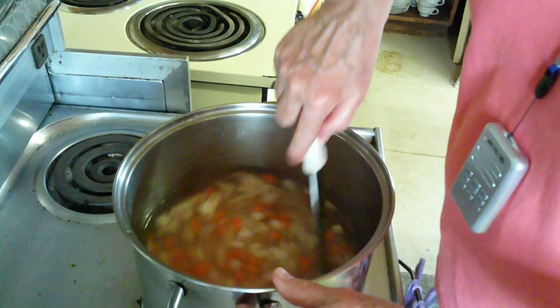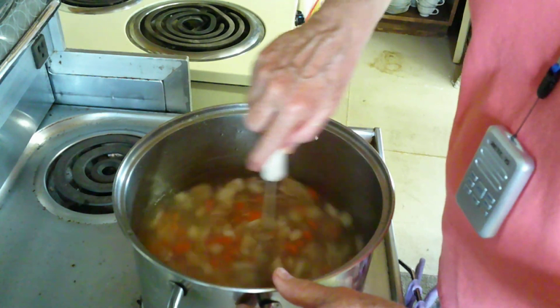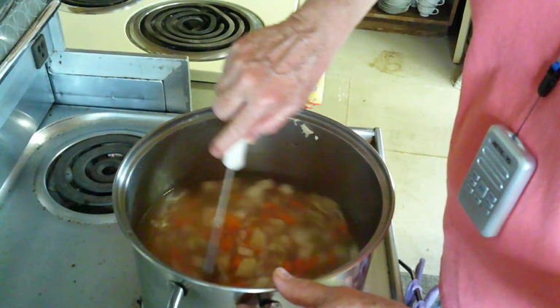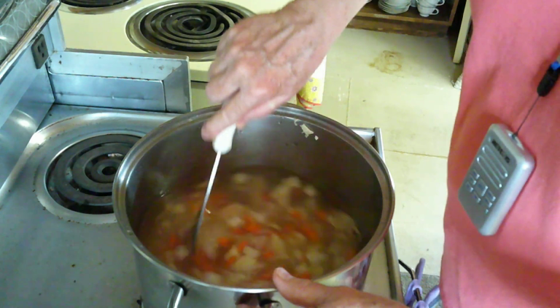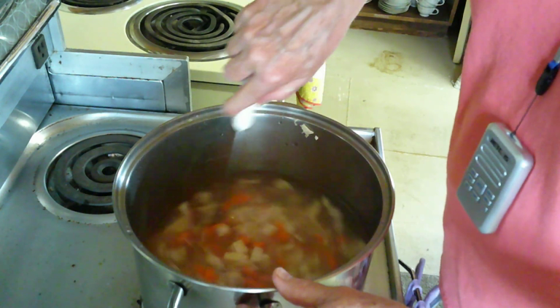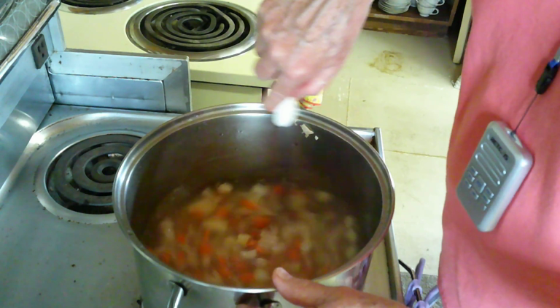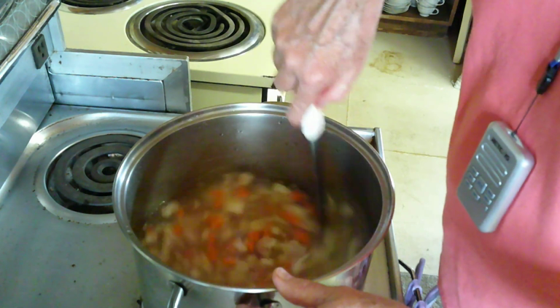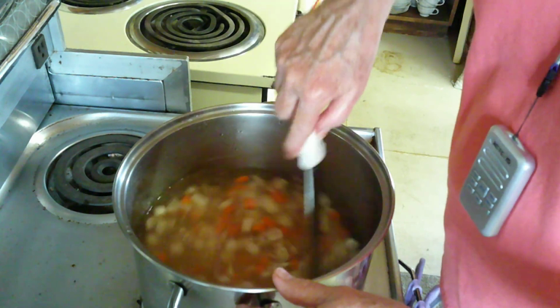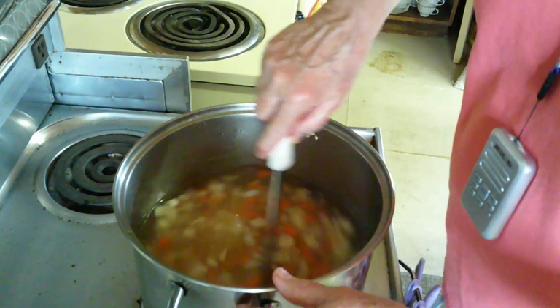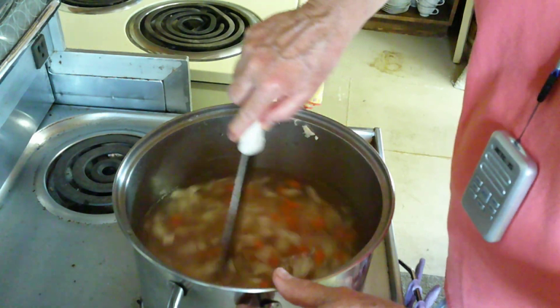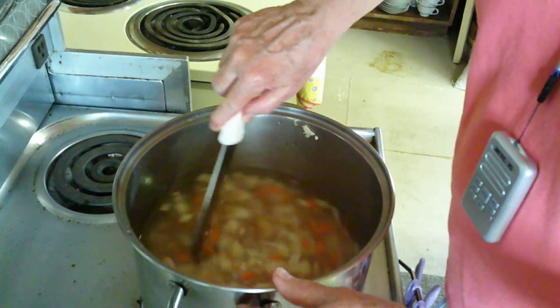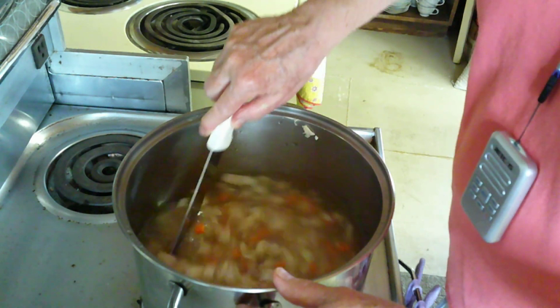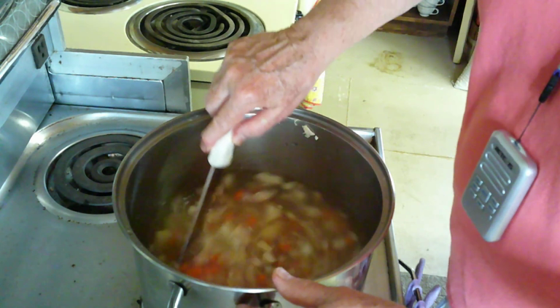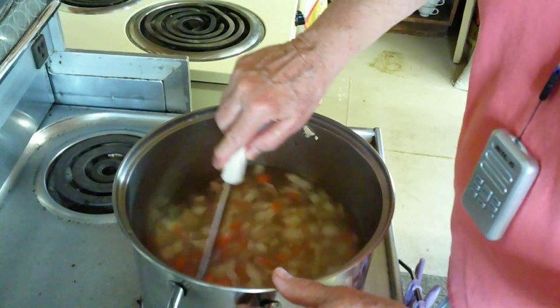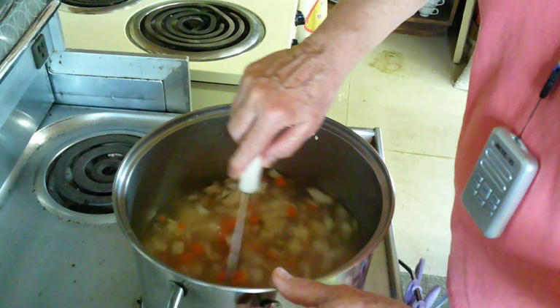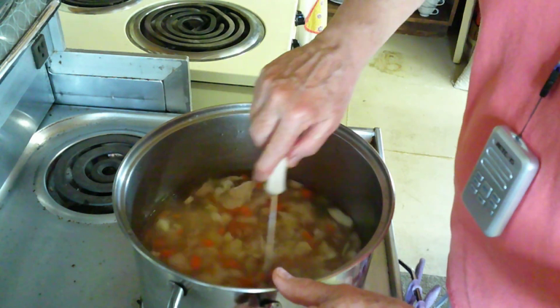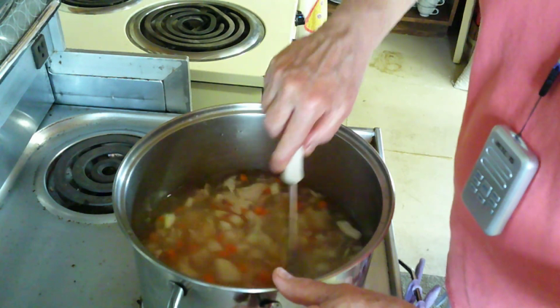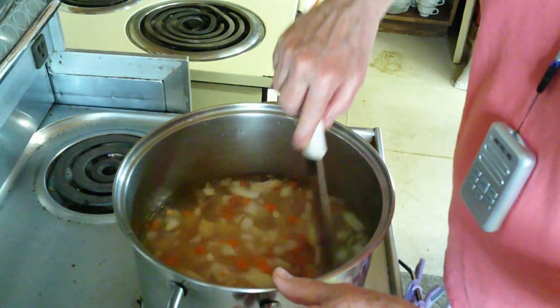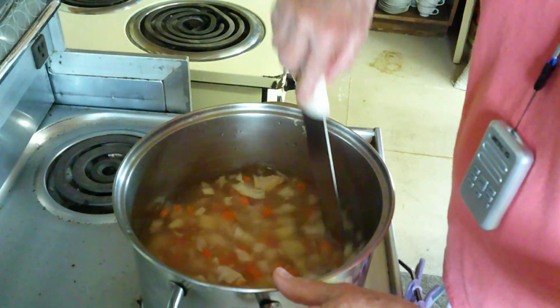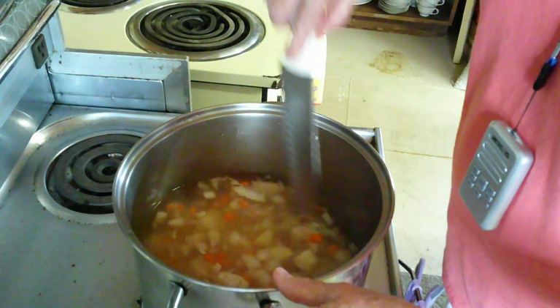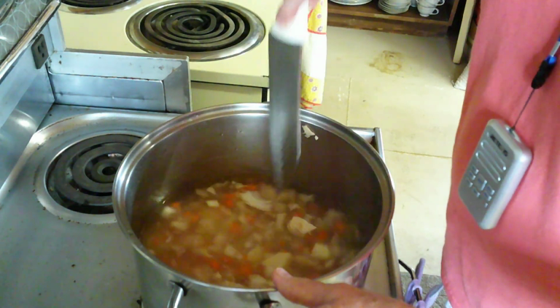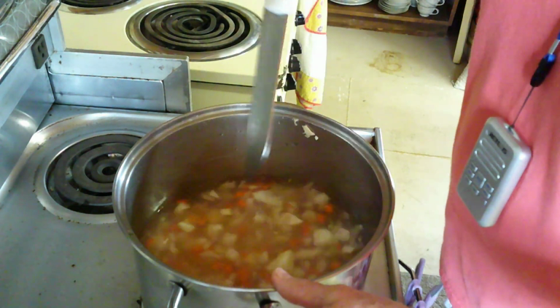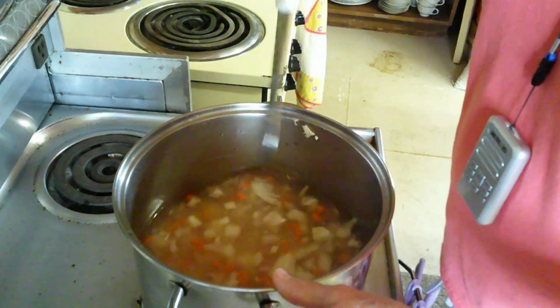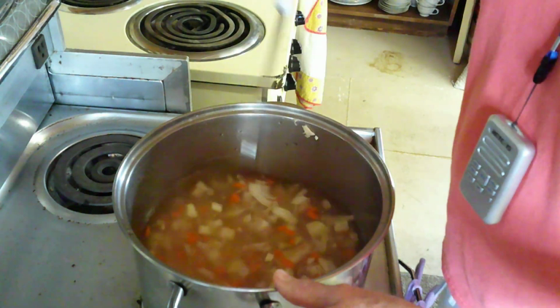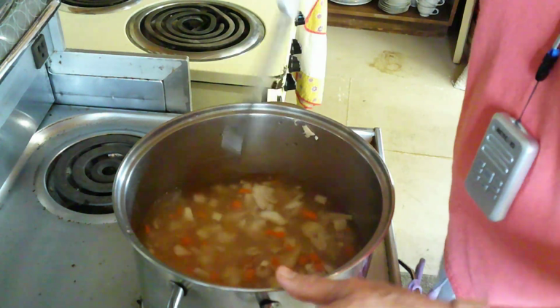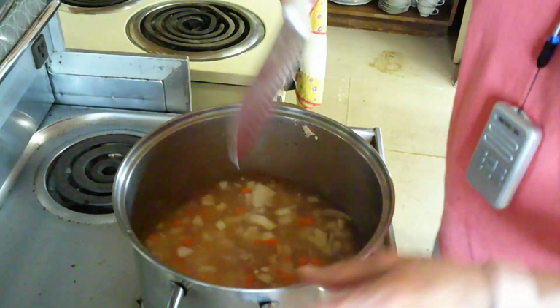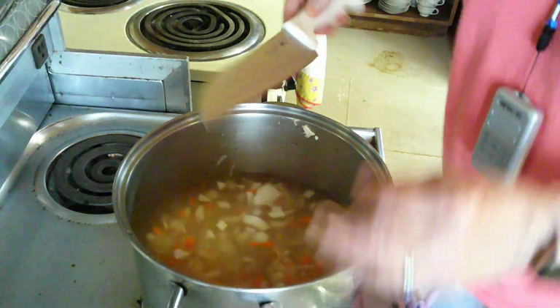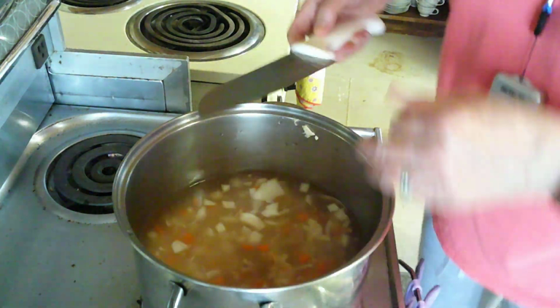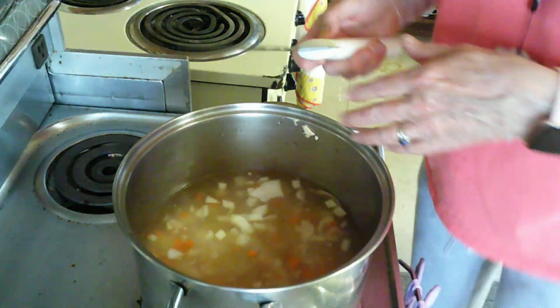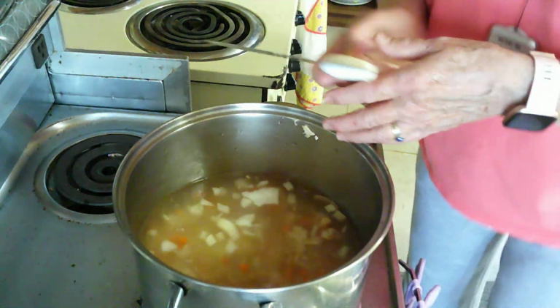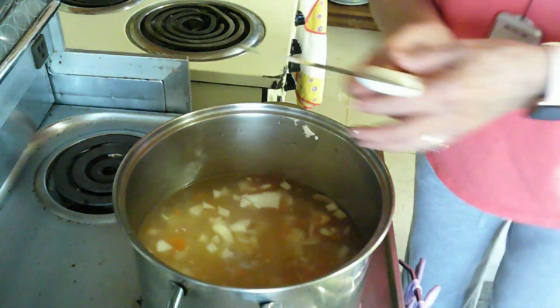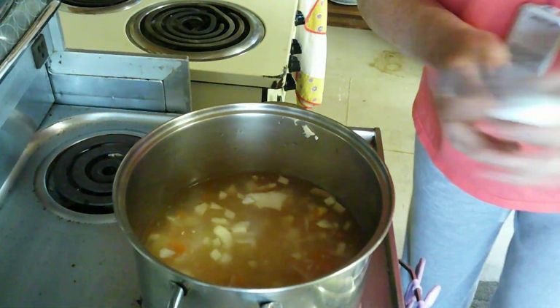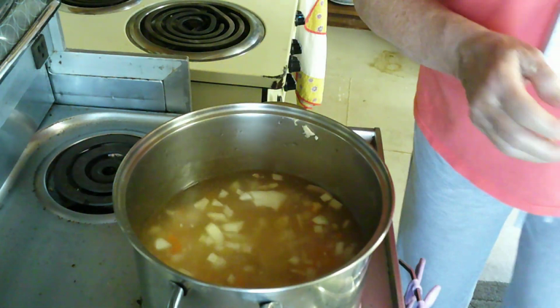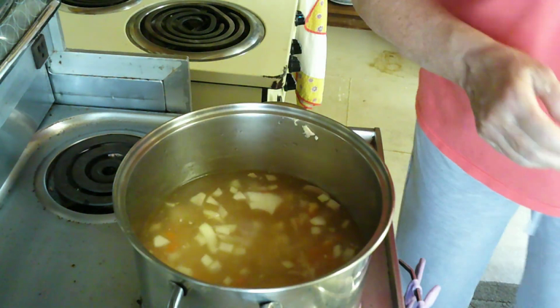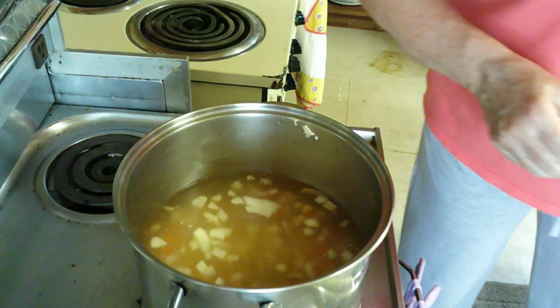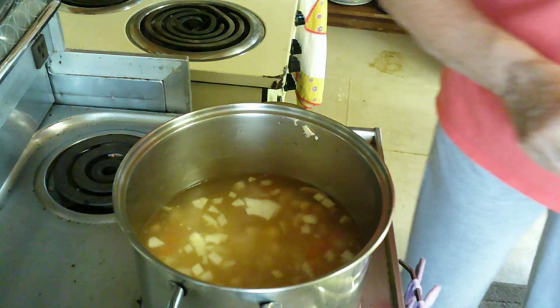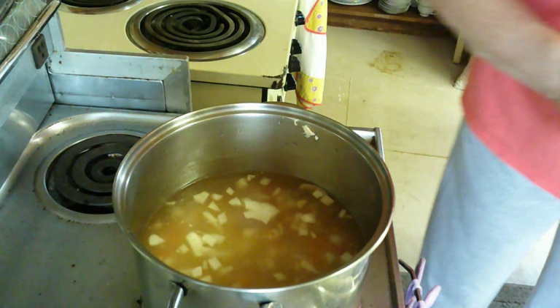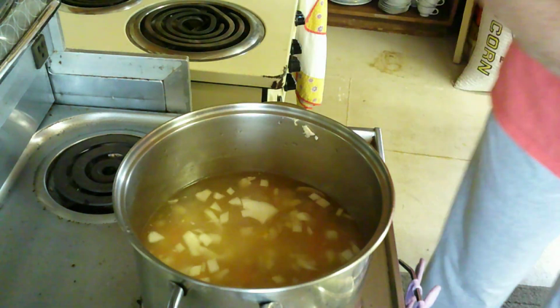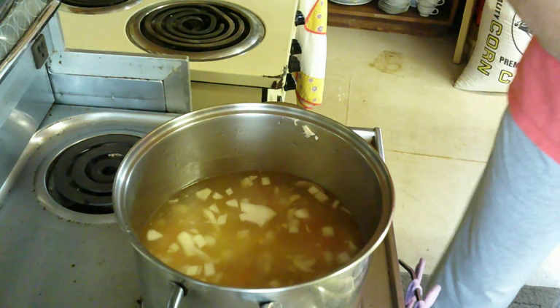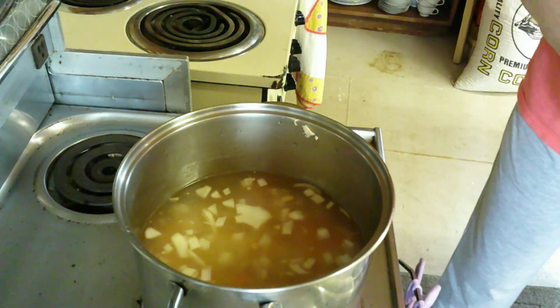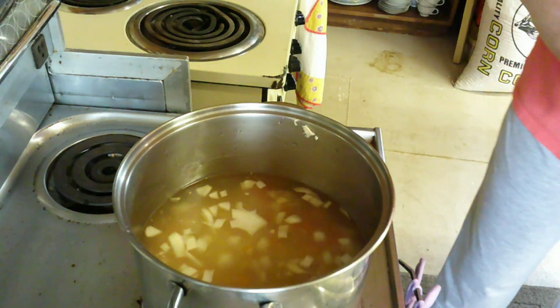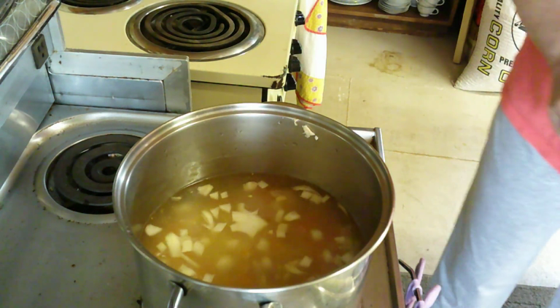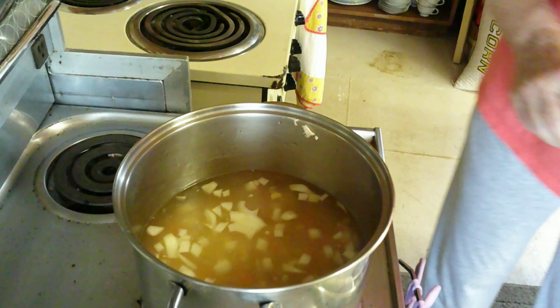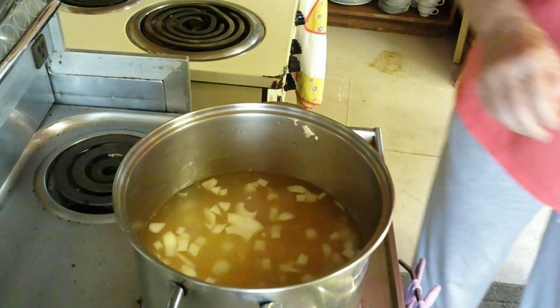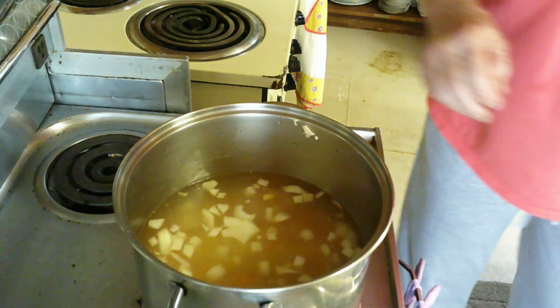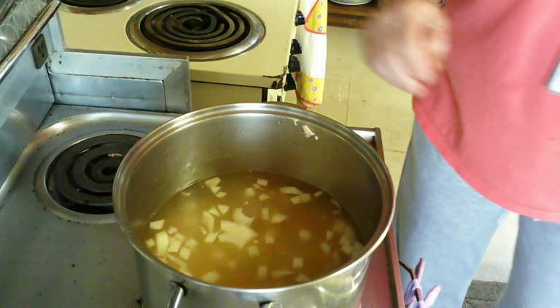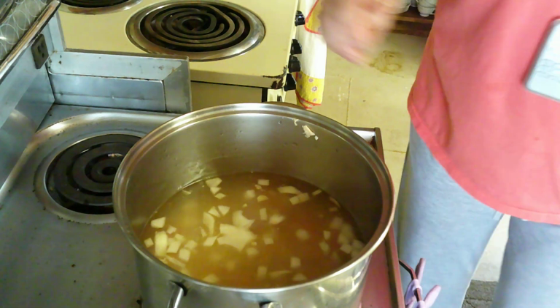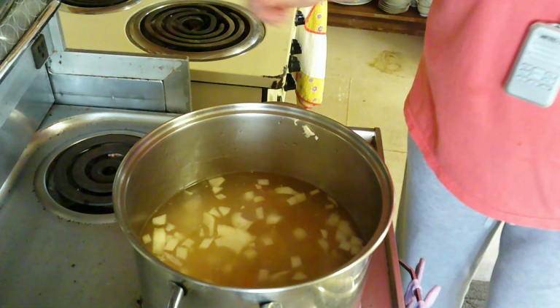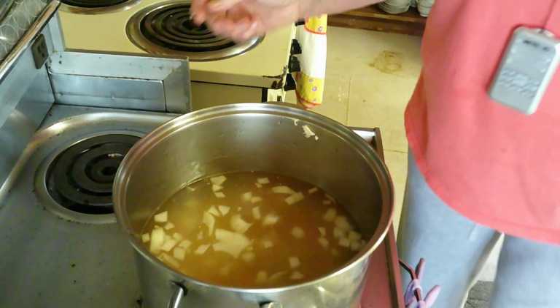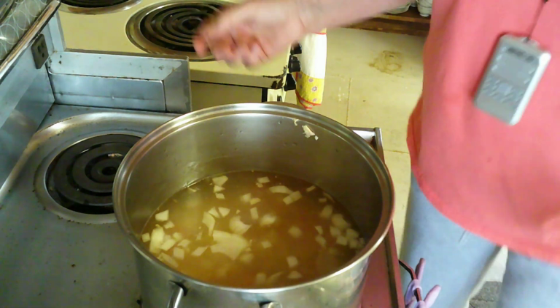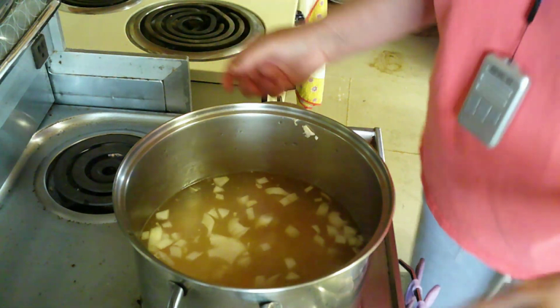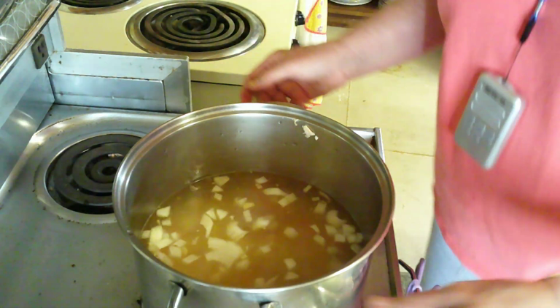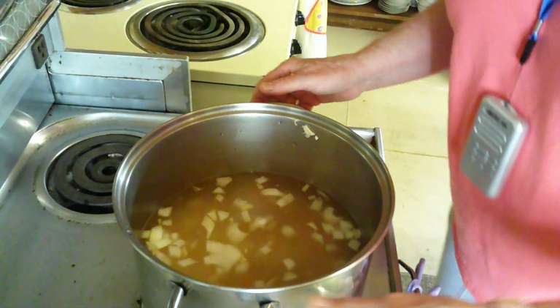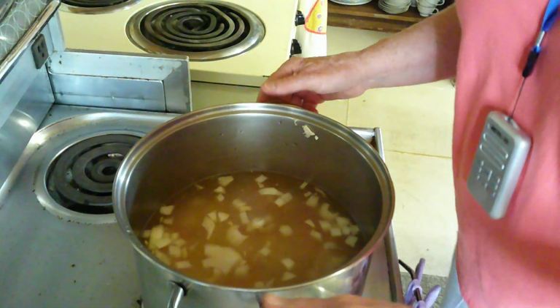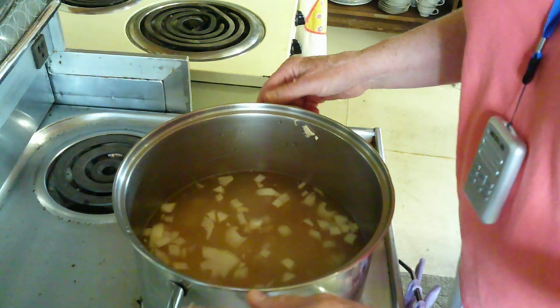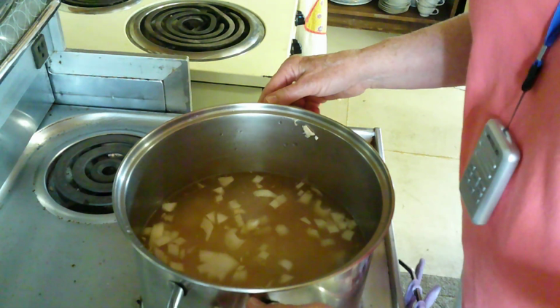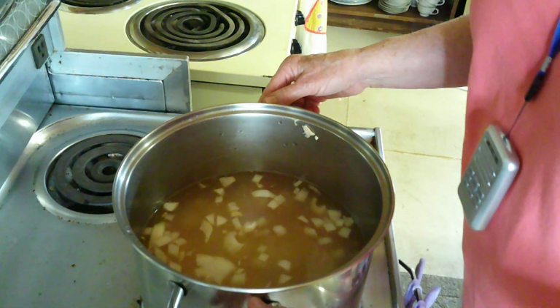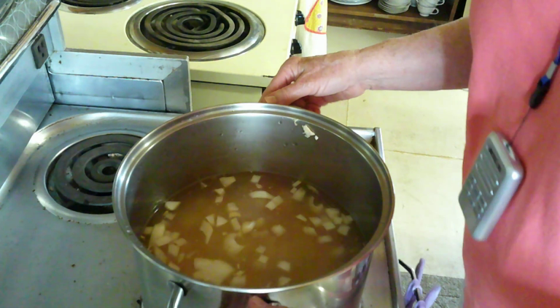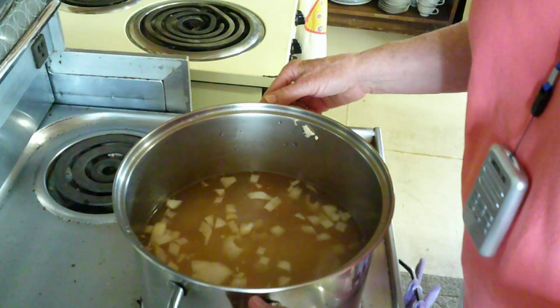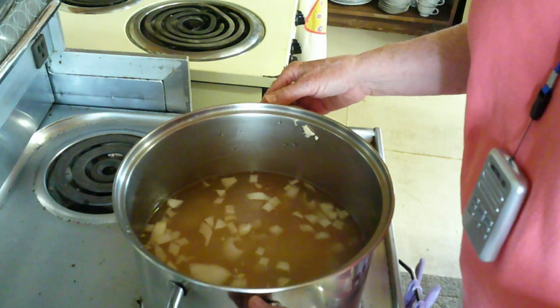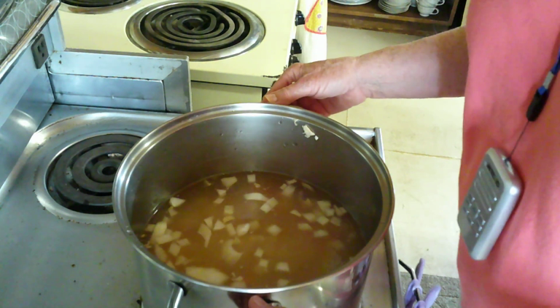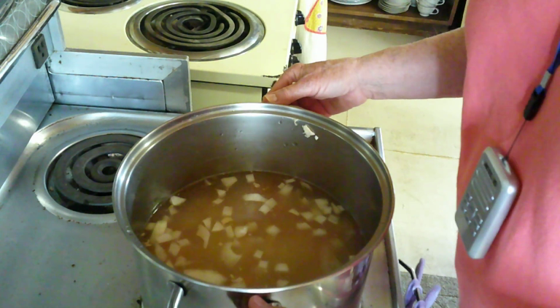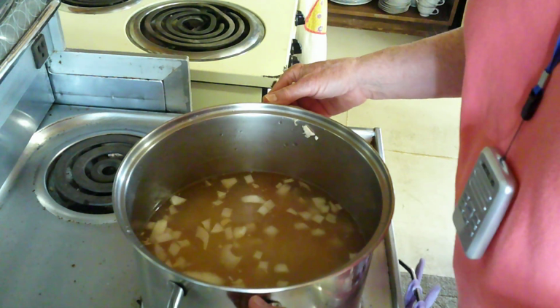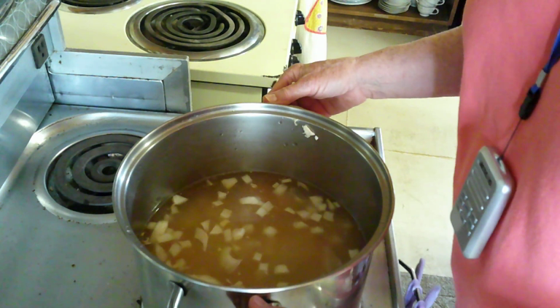We're just going to bring that up to a boil with the chicken in it and let it simmer for about an hour until all those vegetables get done.